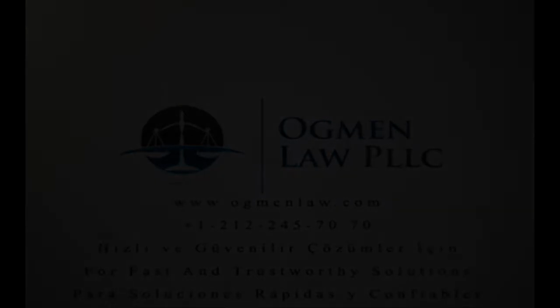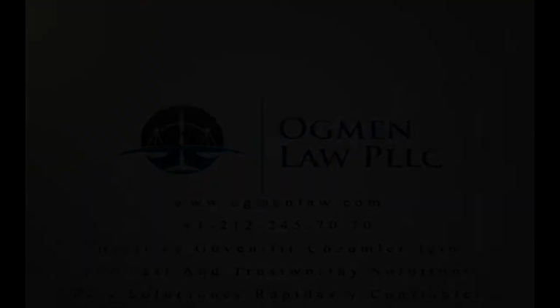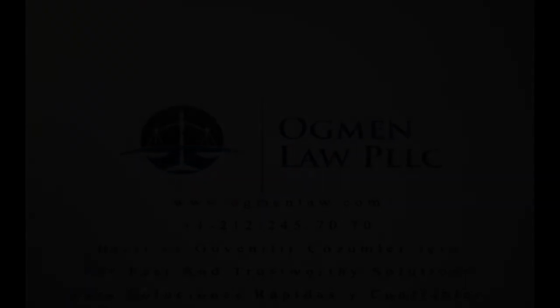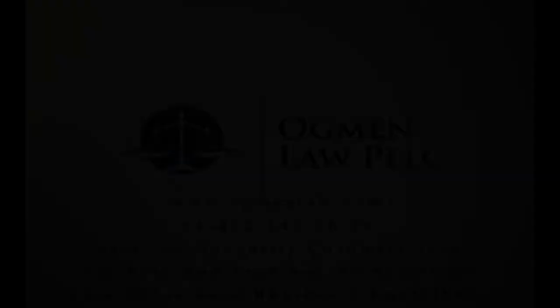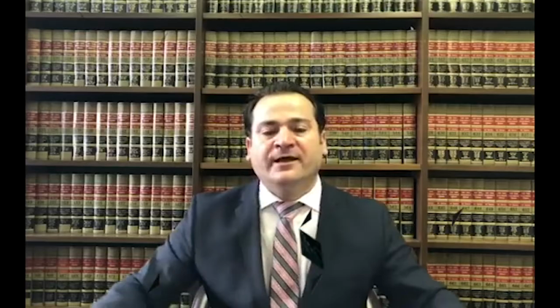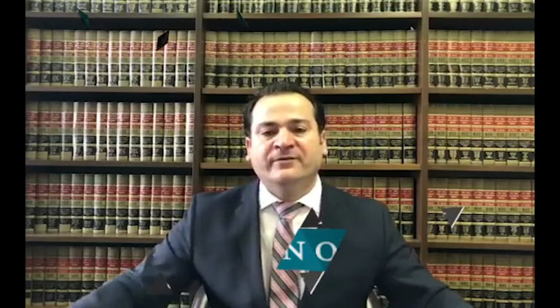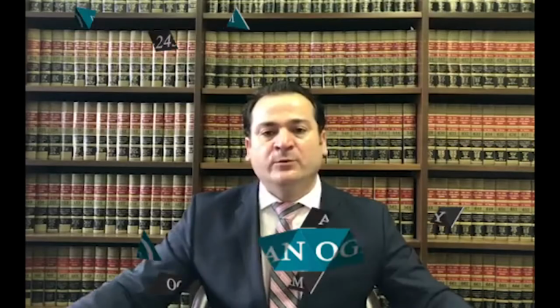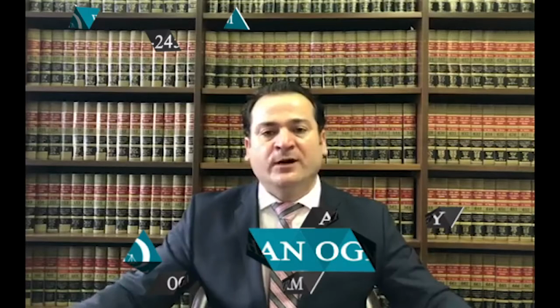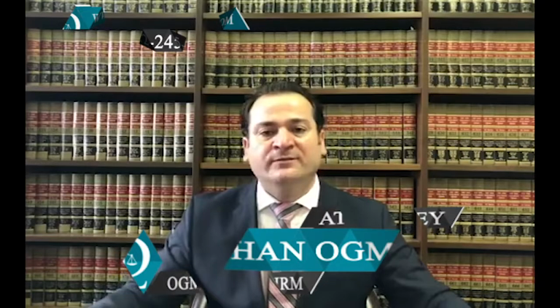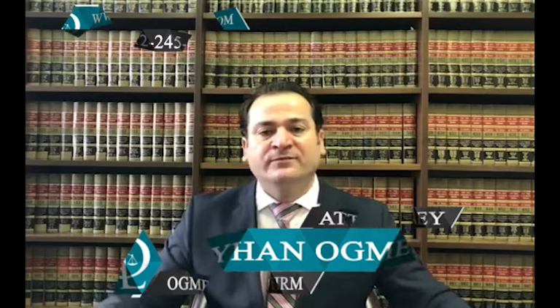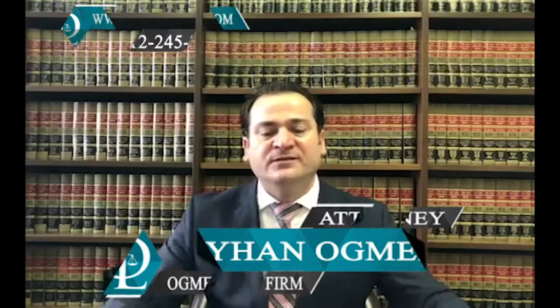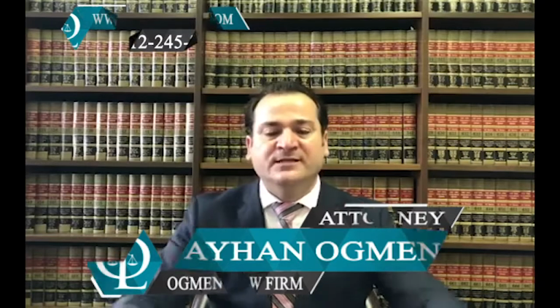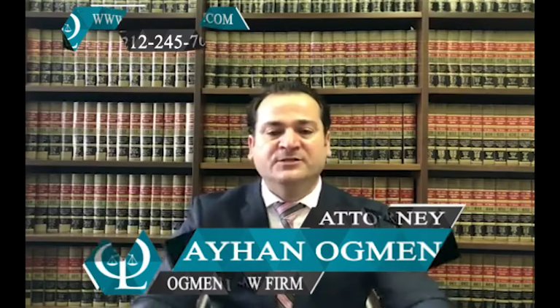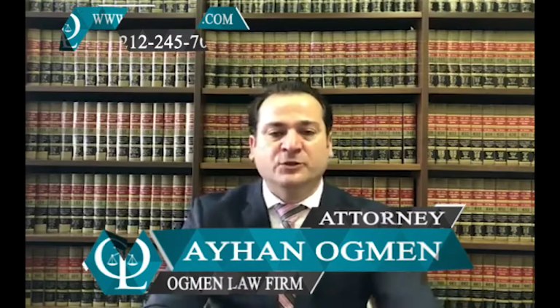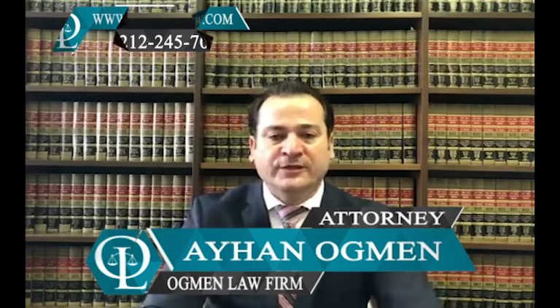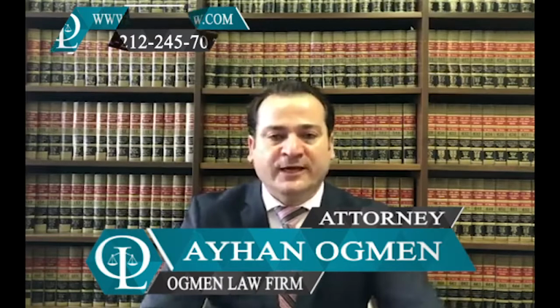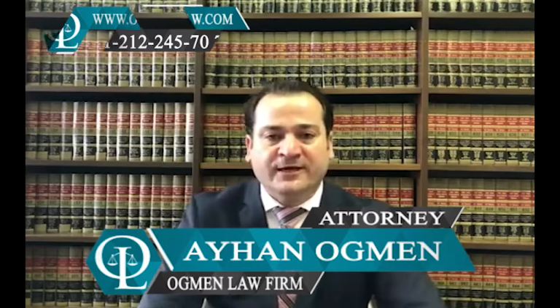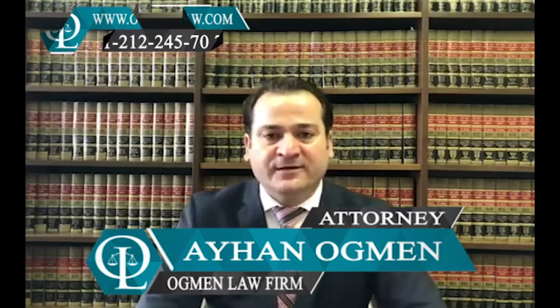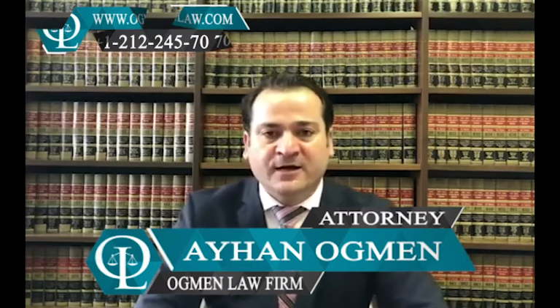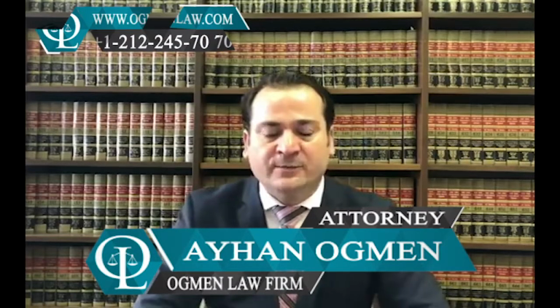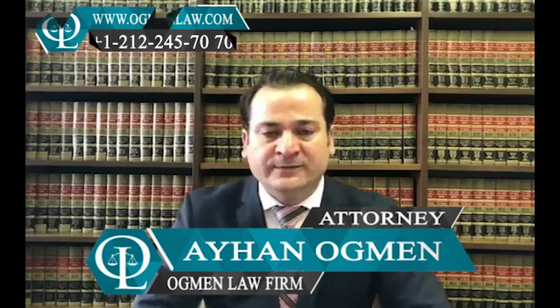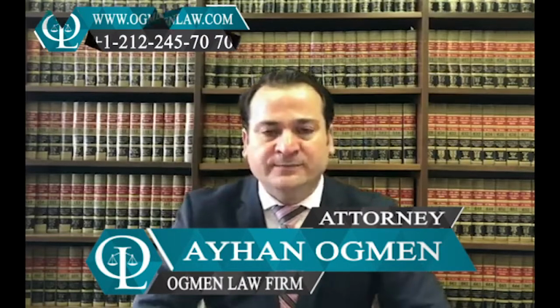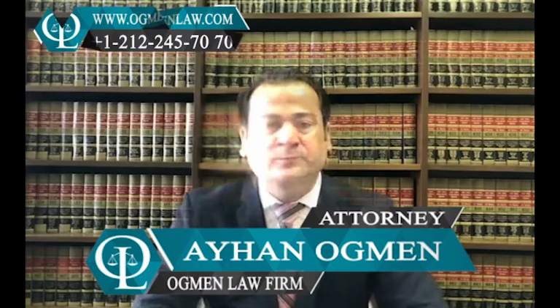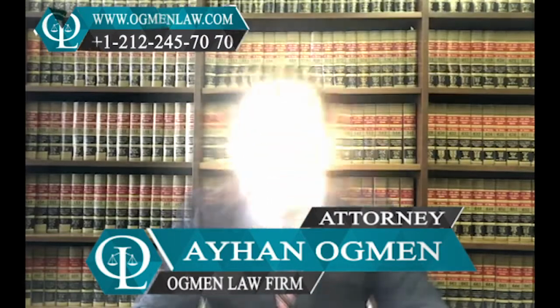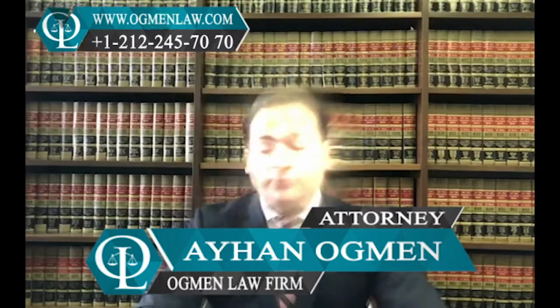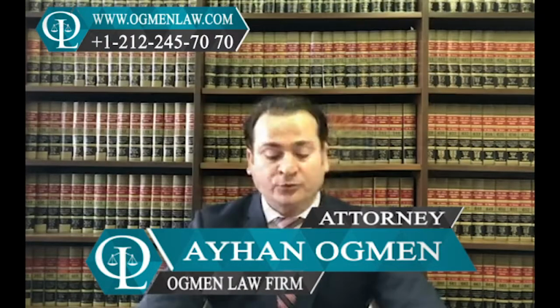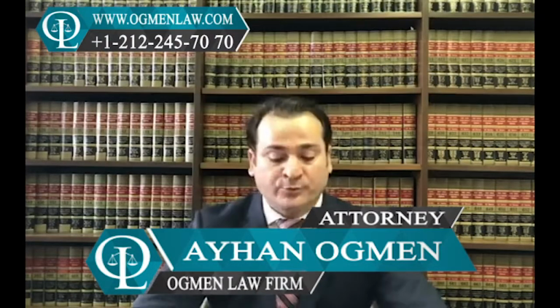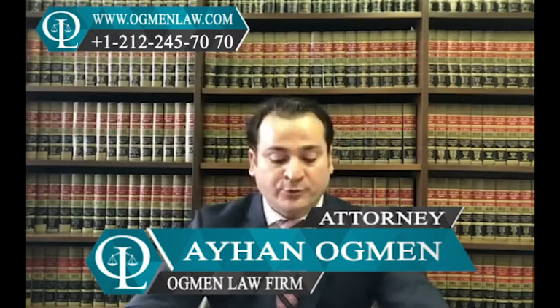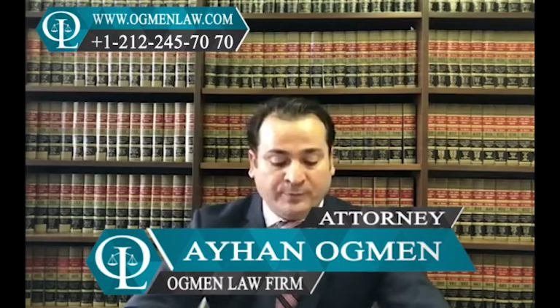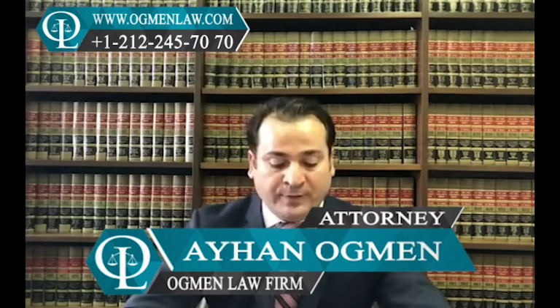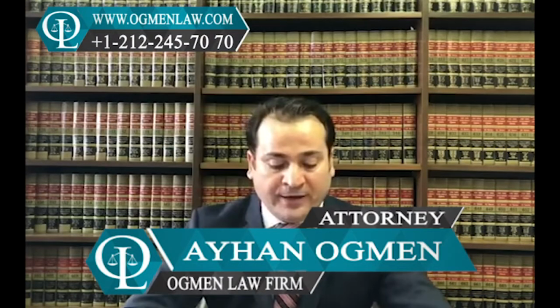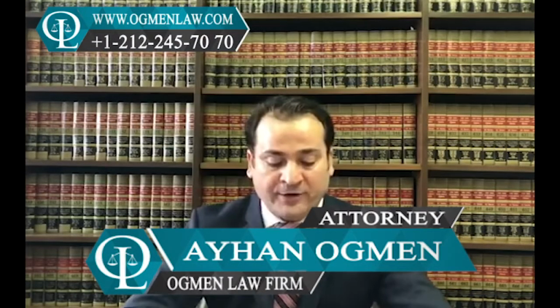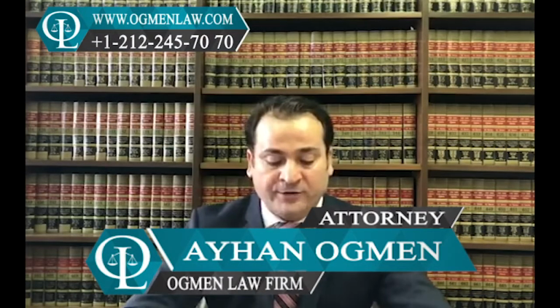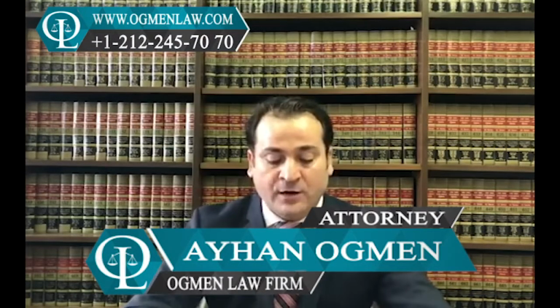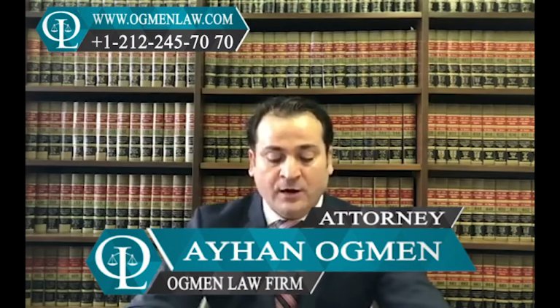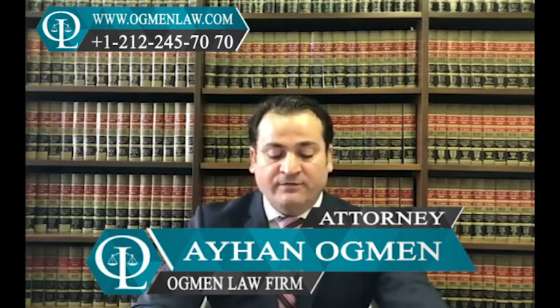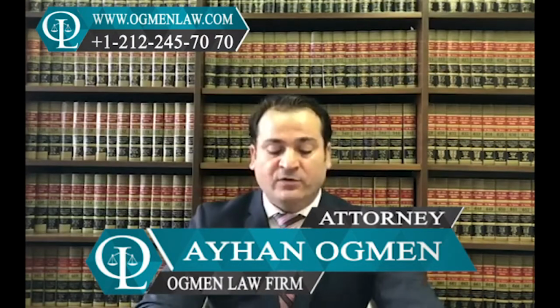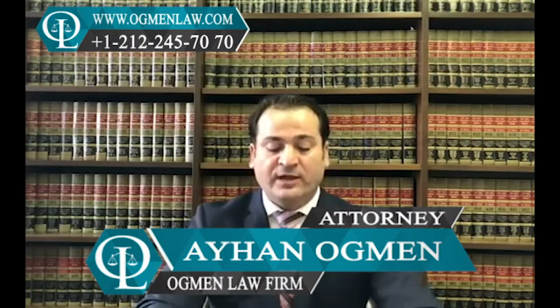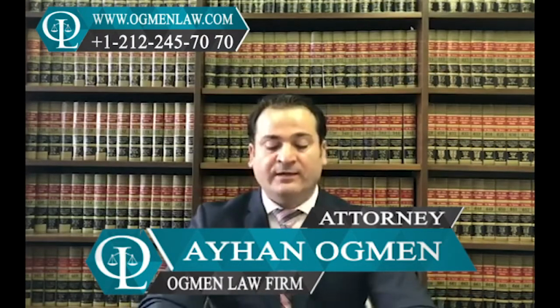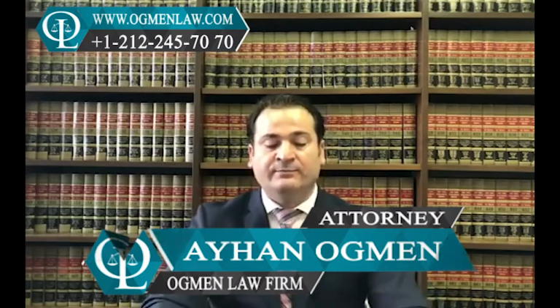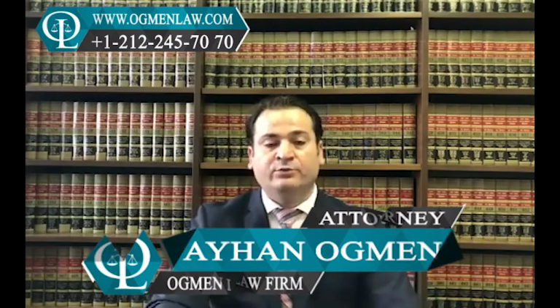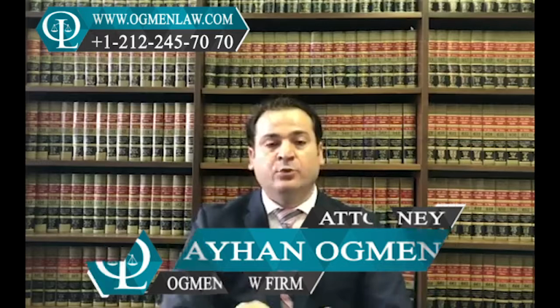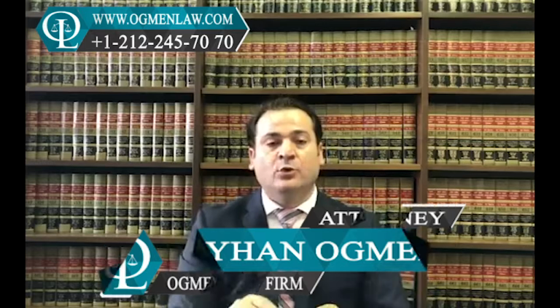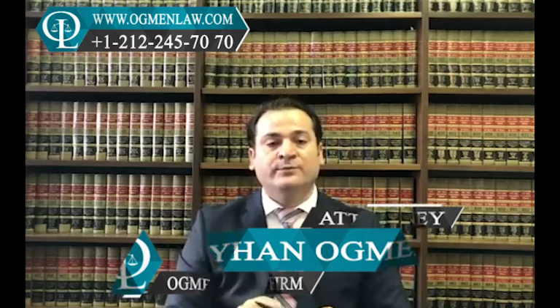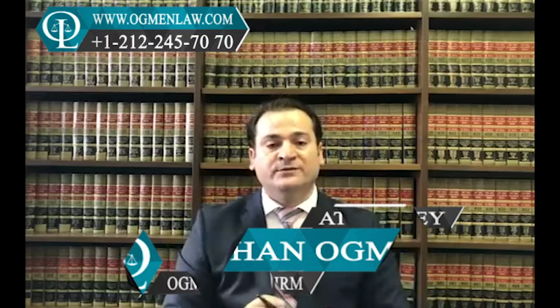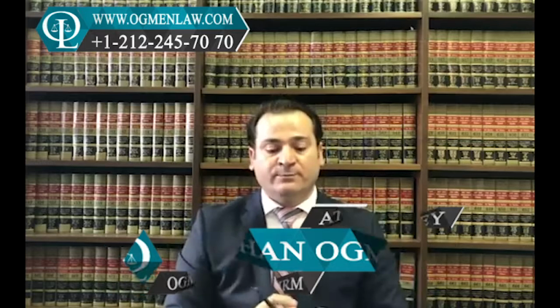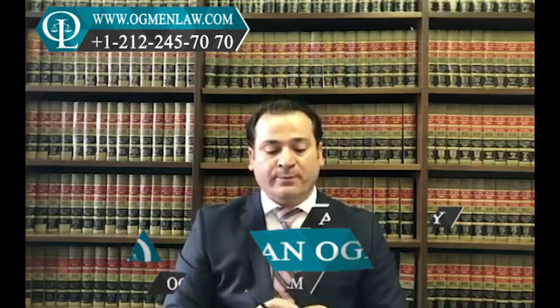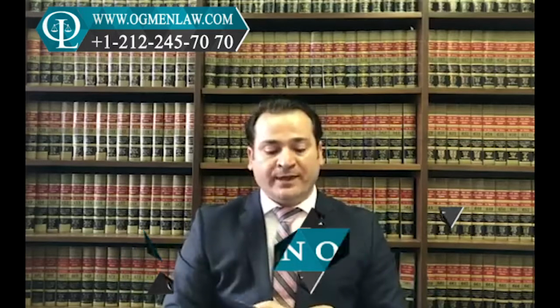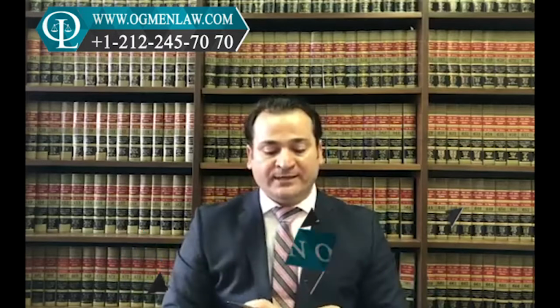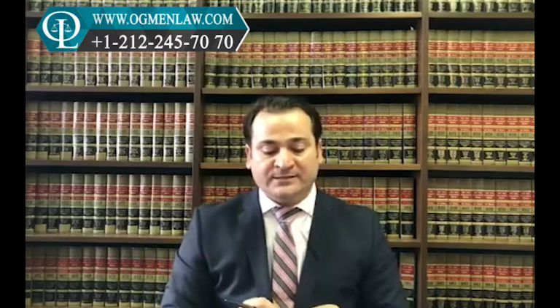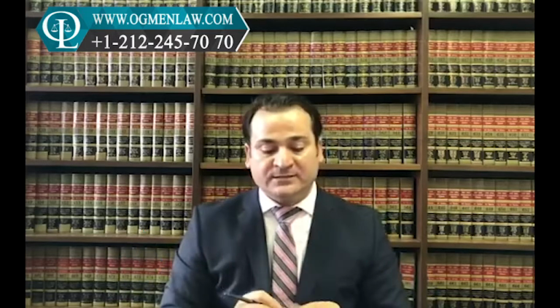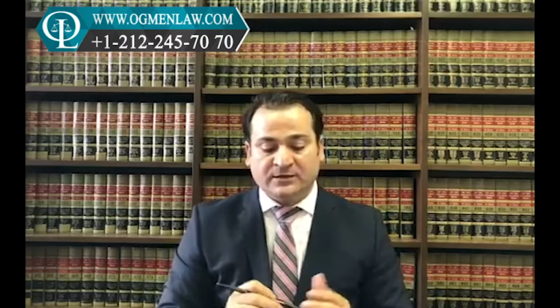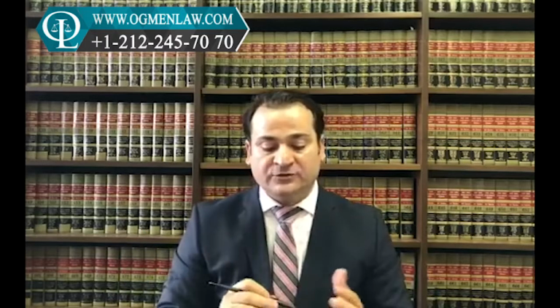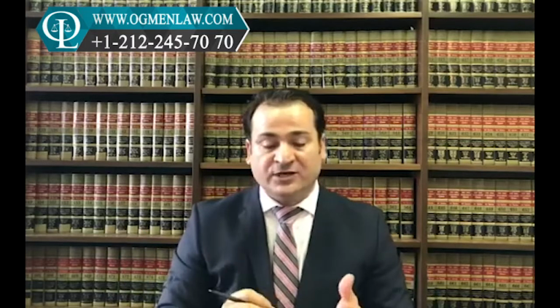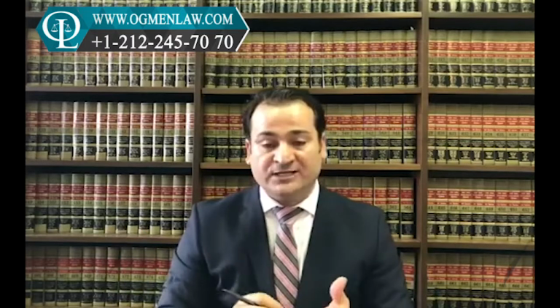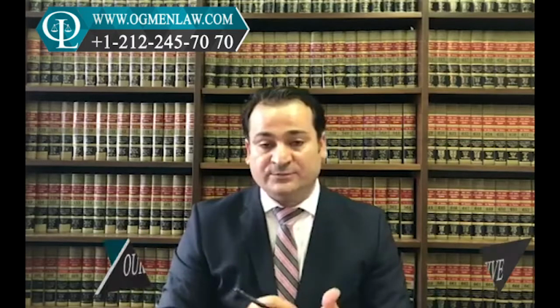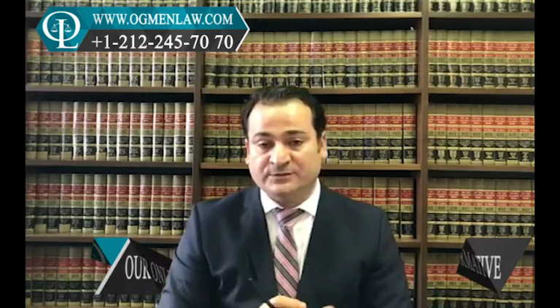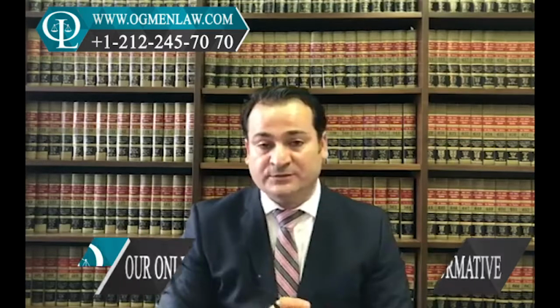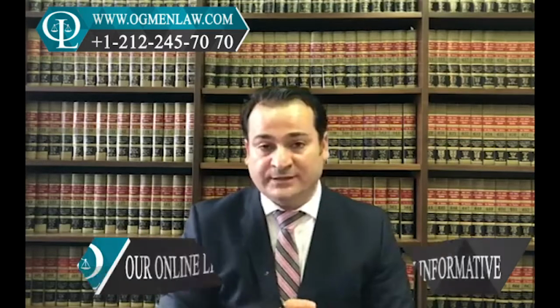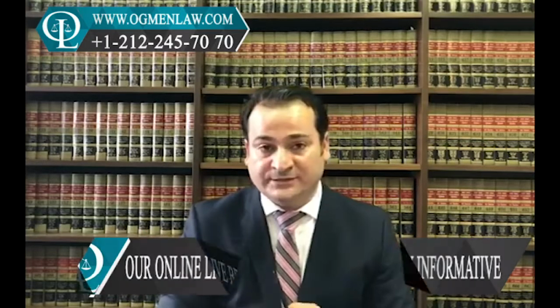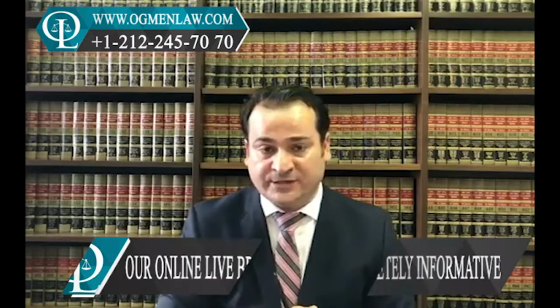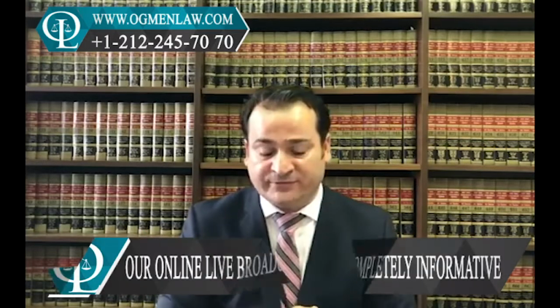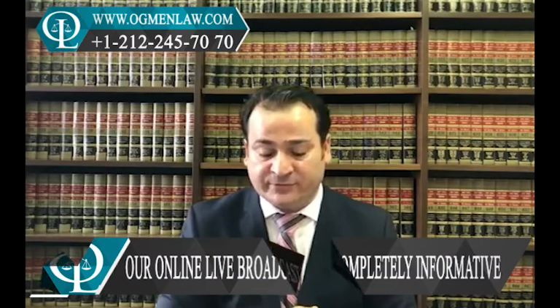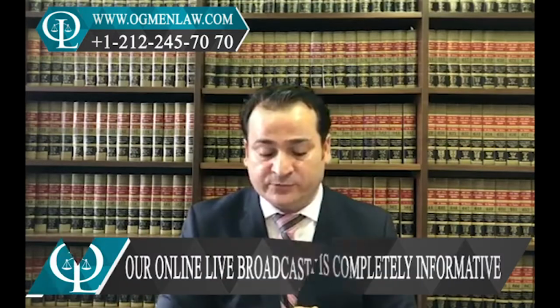Hi everyone, this is attorney Ayhan Abman. How to prepare for employment-based adjustment interviews?